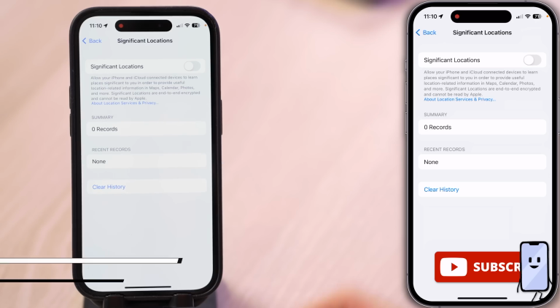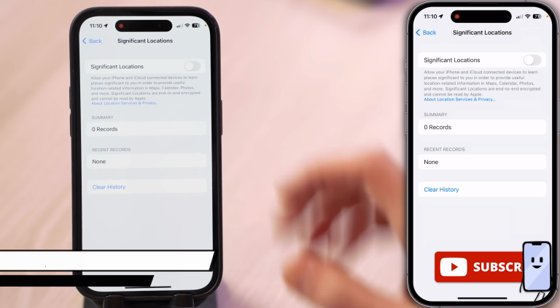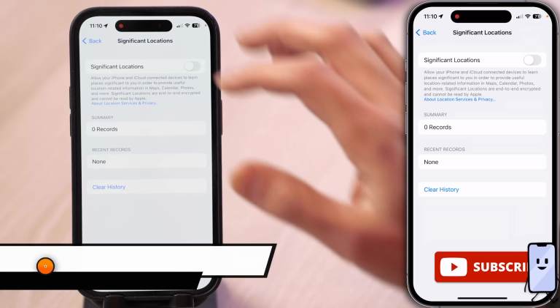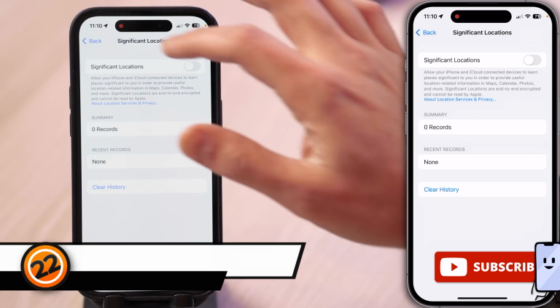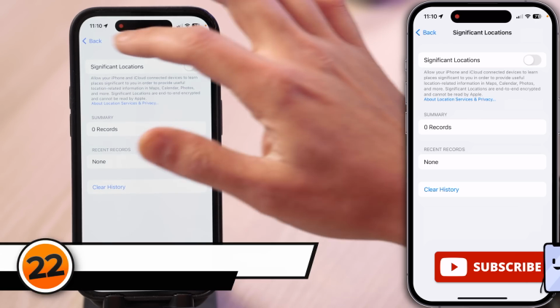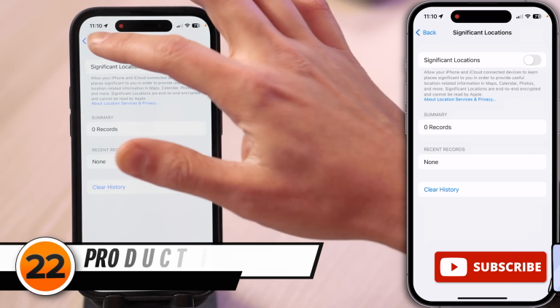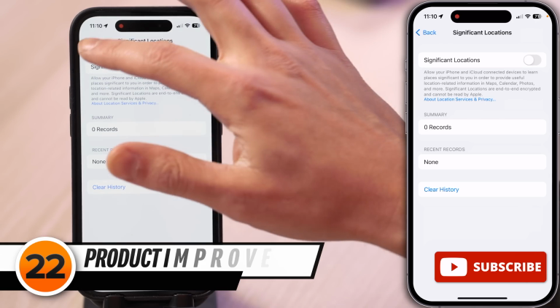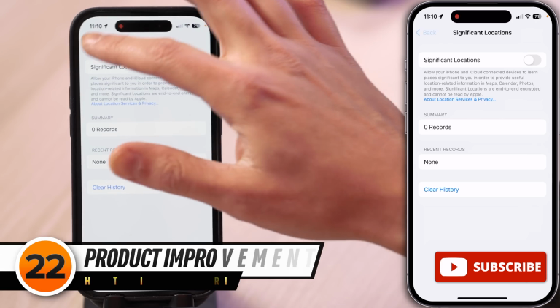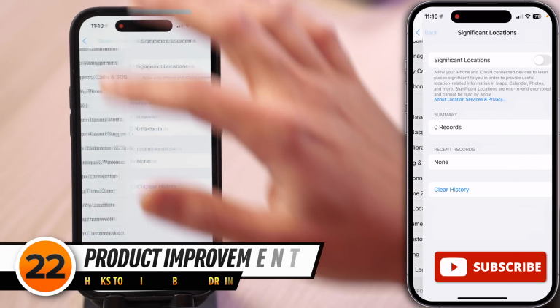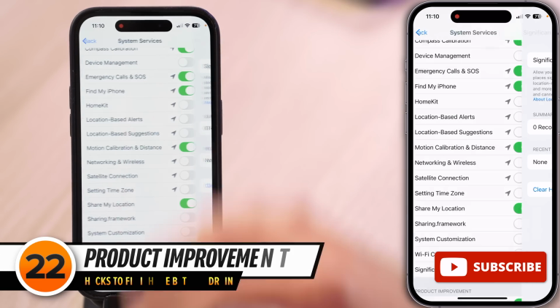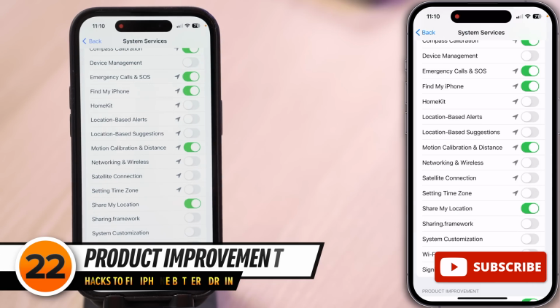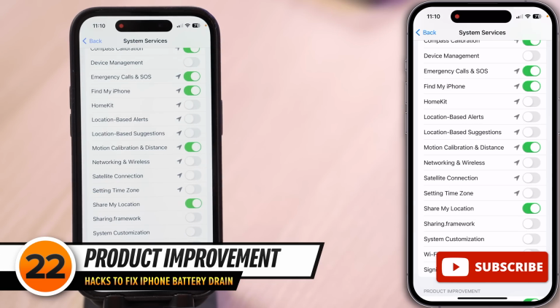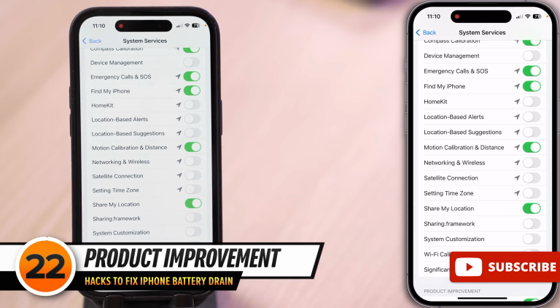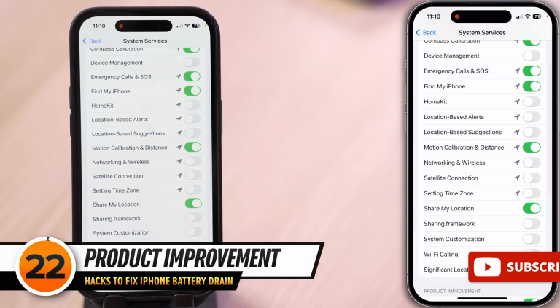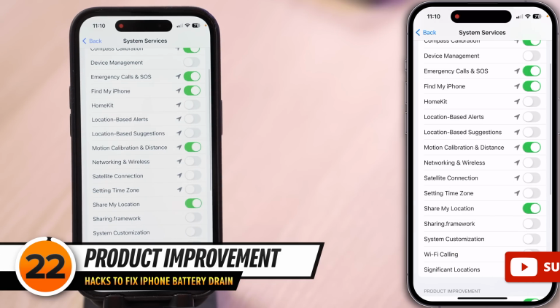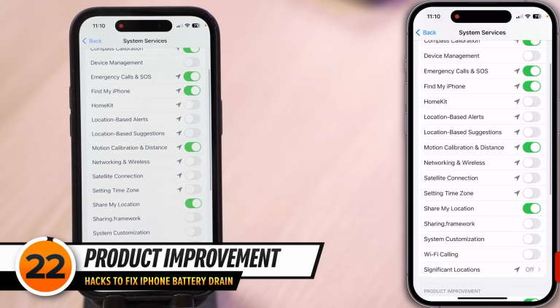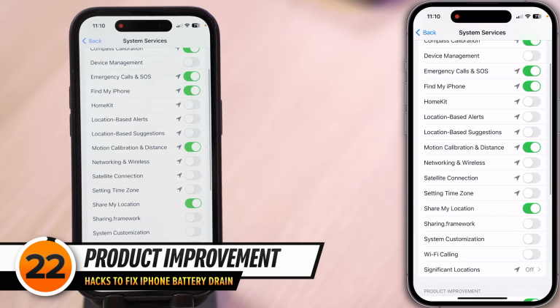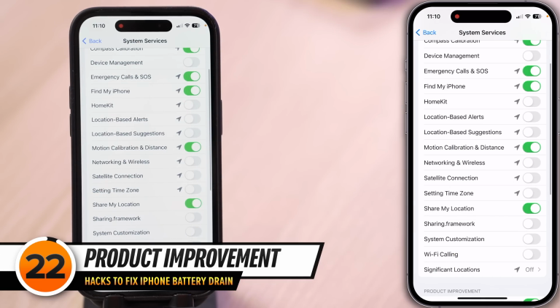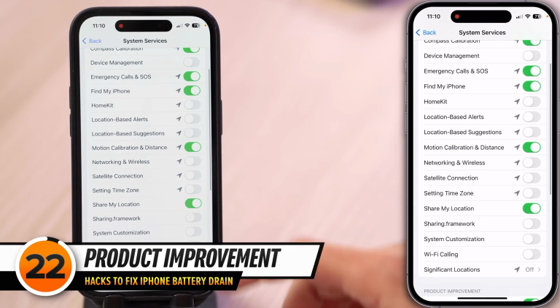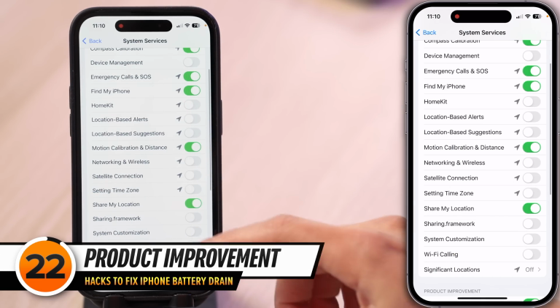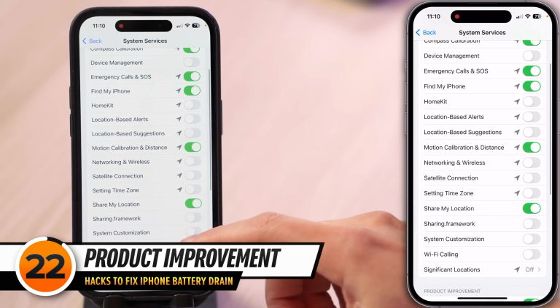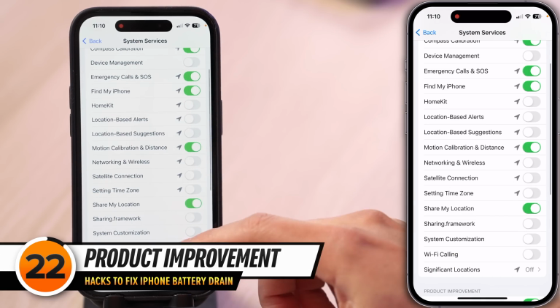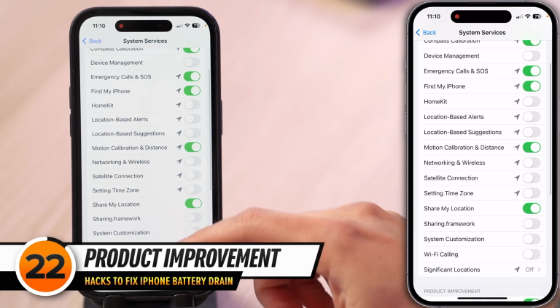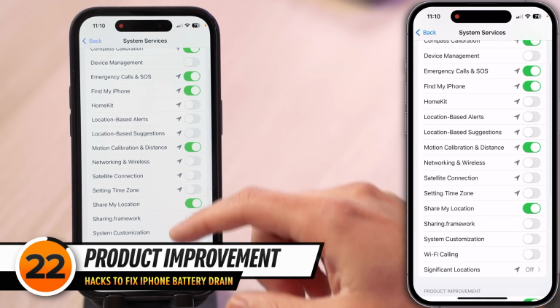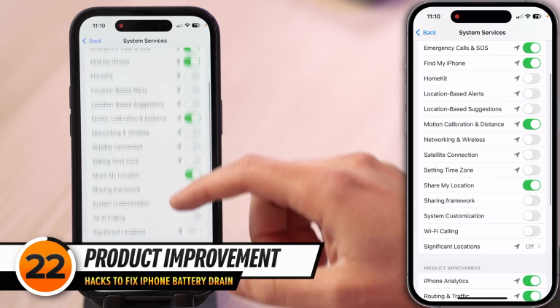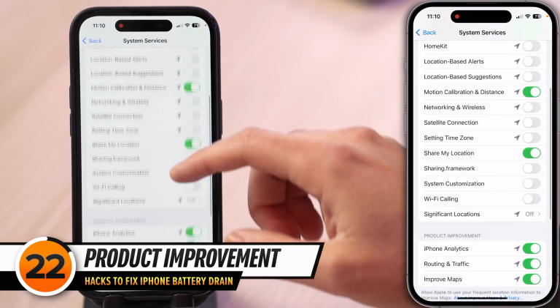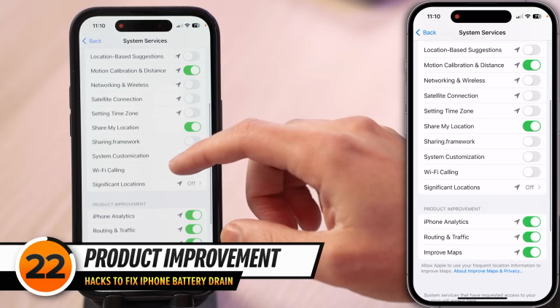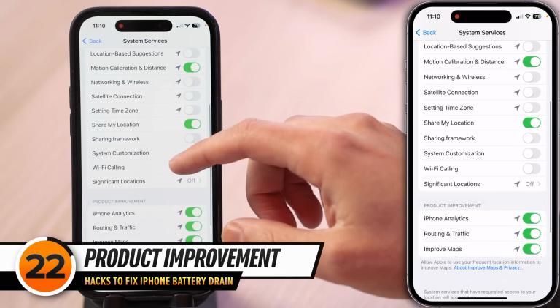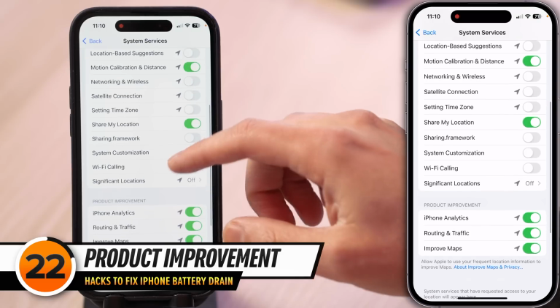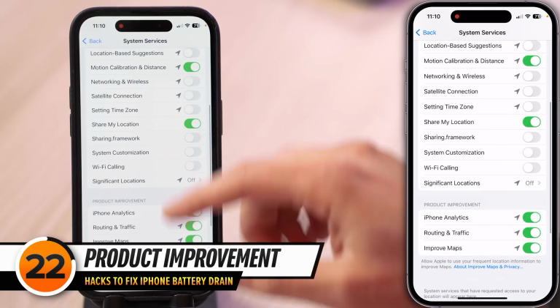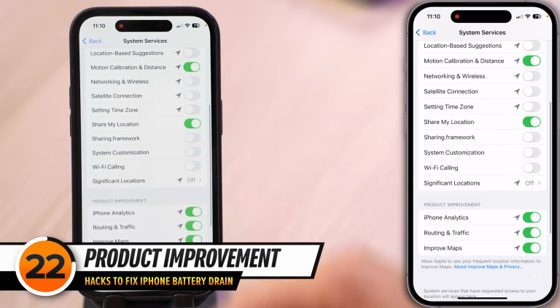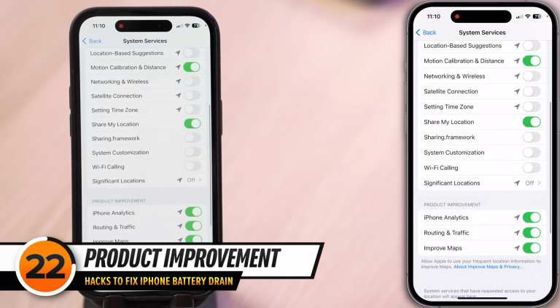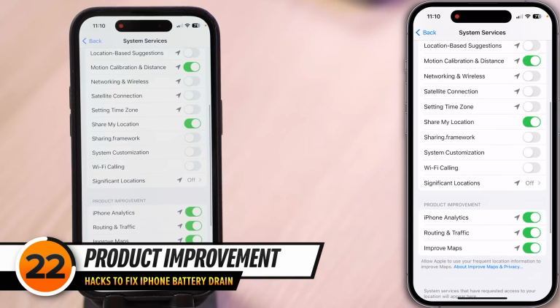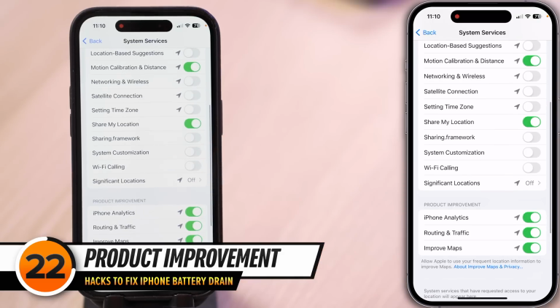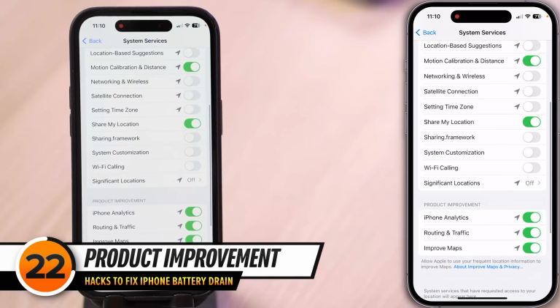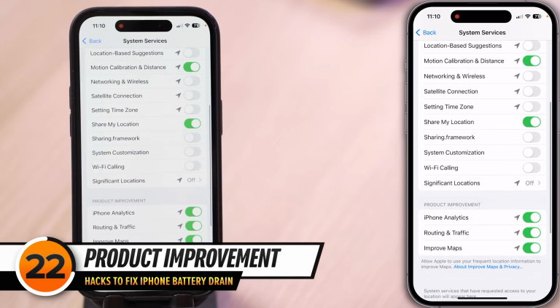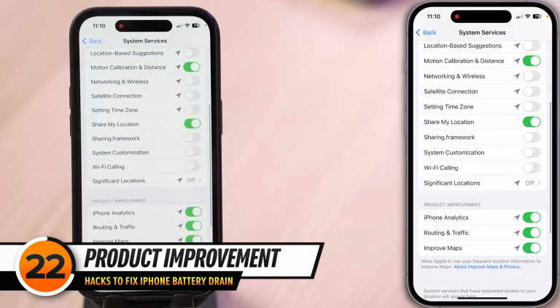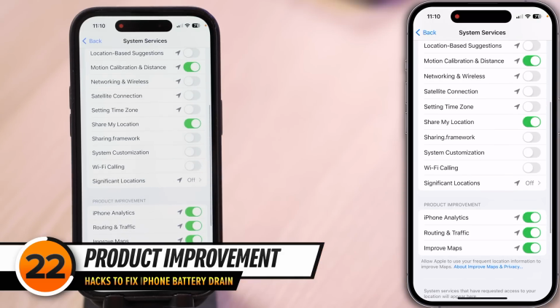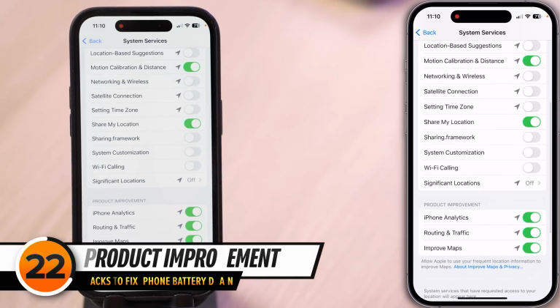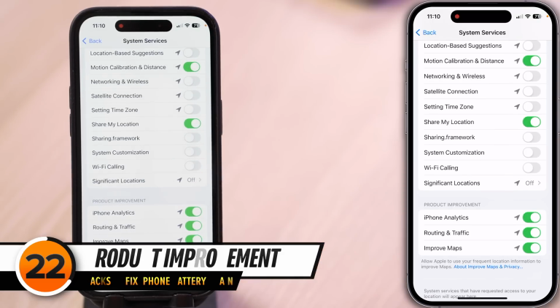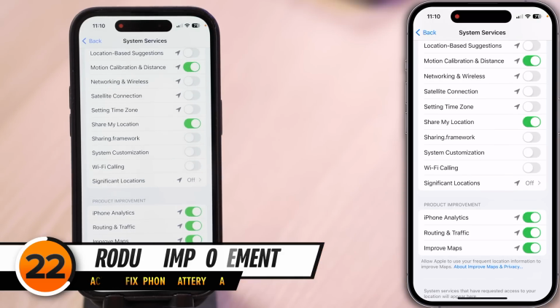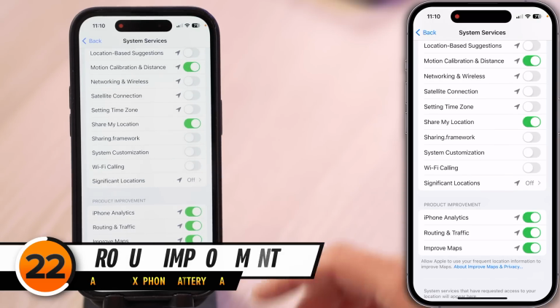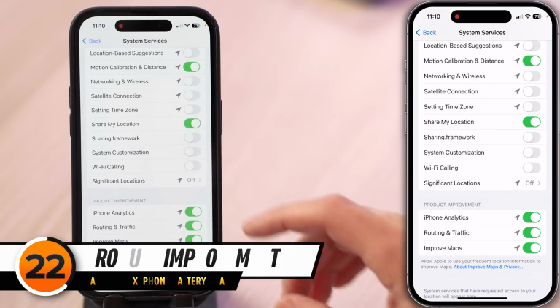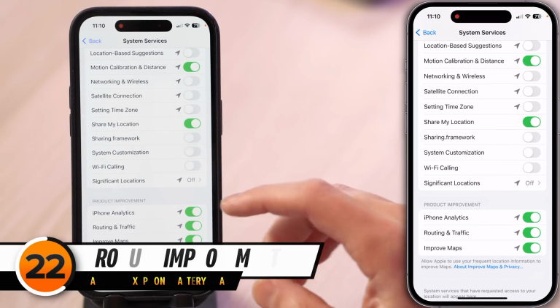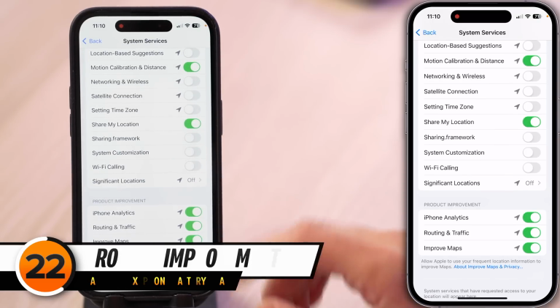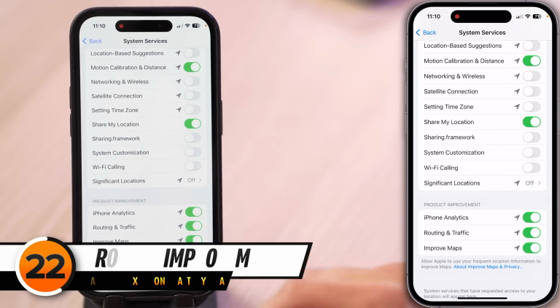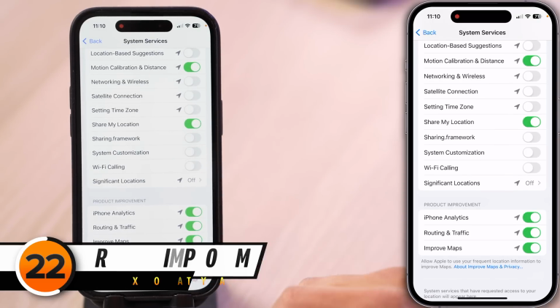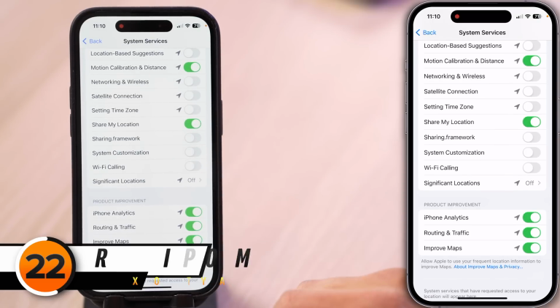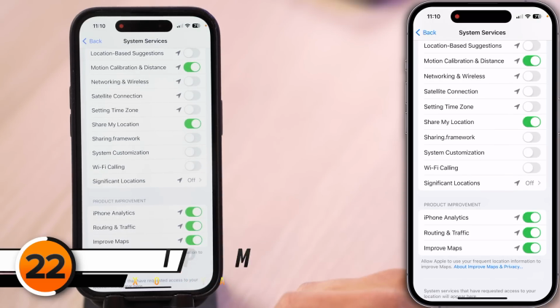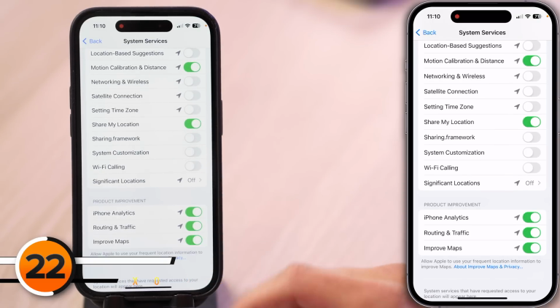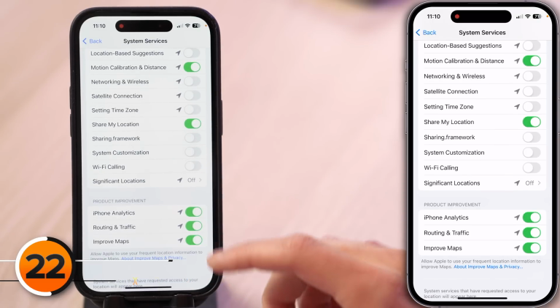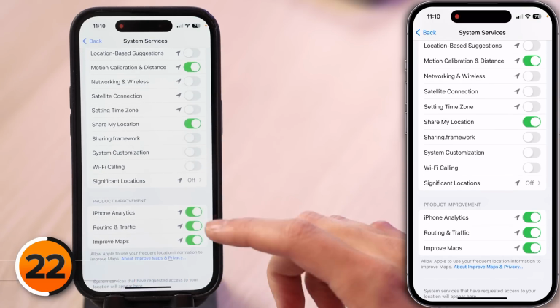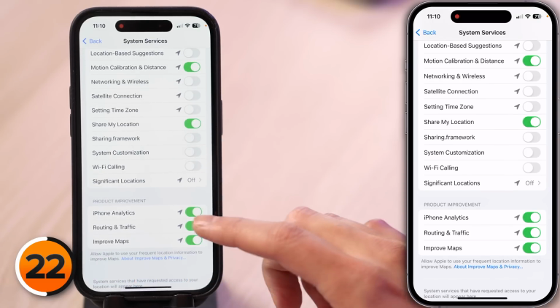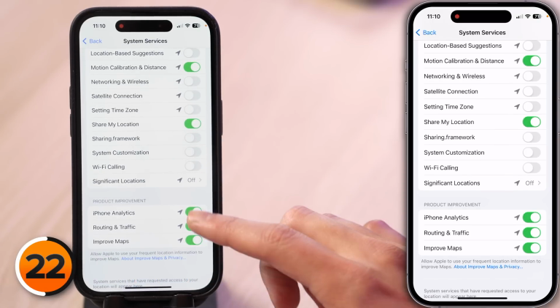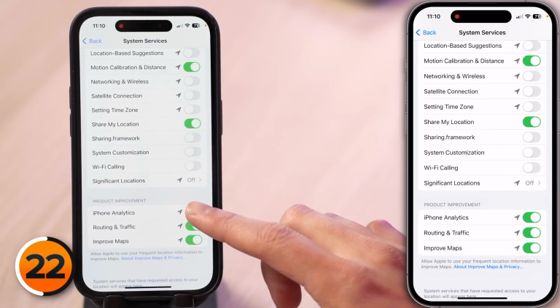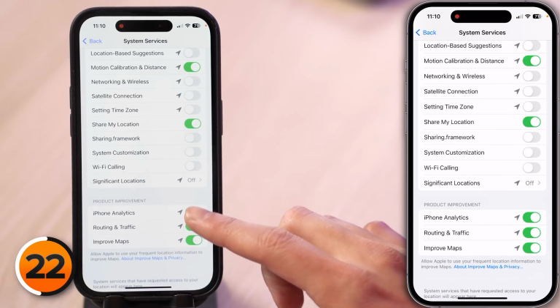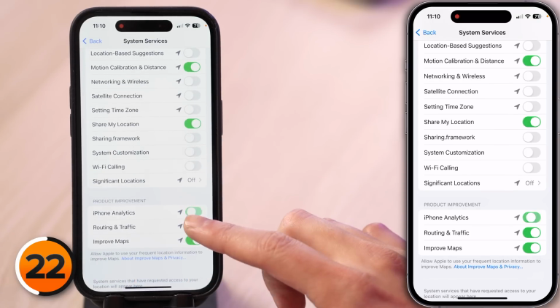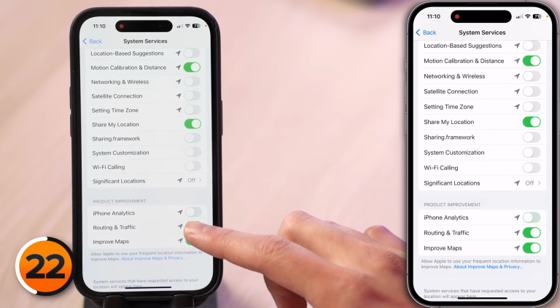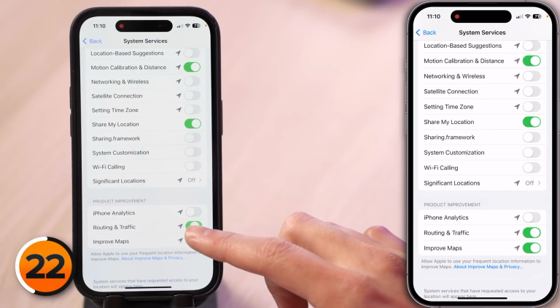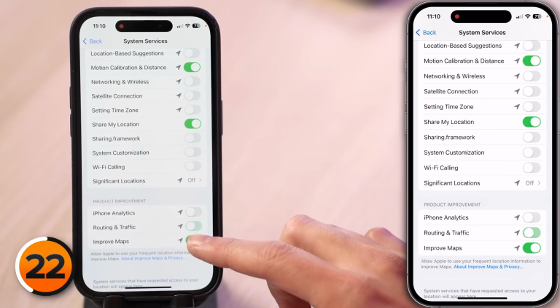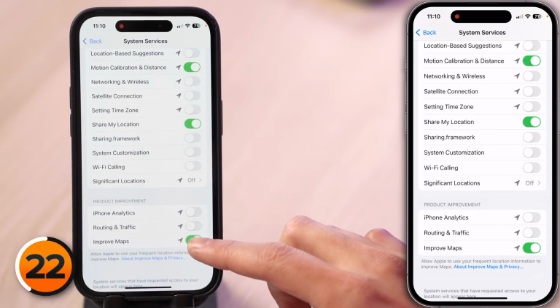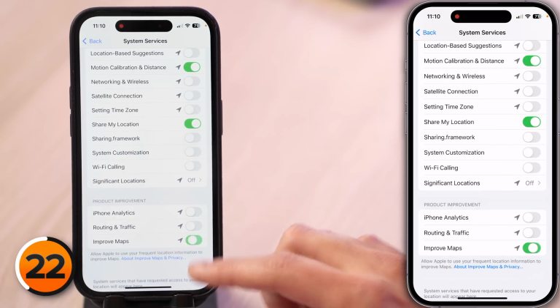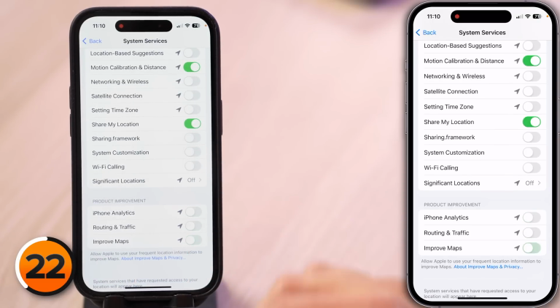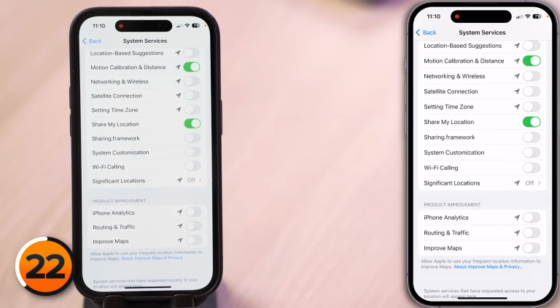Tap back to the main page of settings to your product improvement switches and just turn these off.